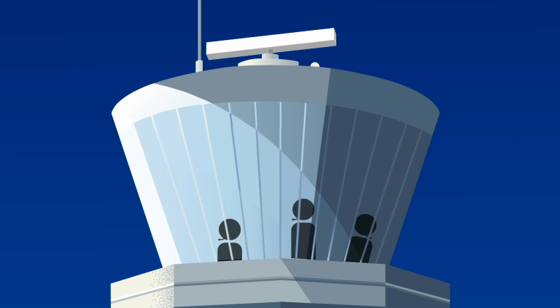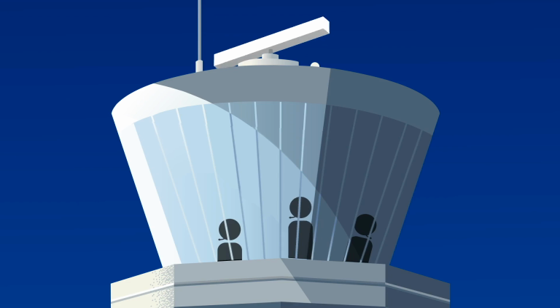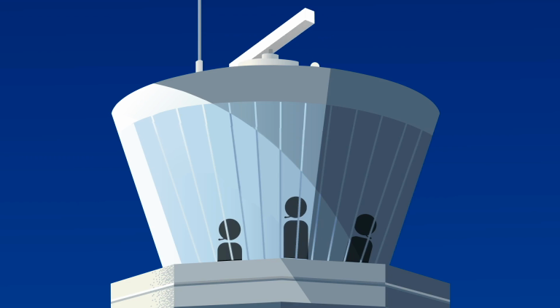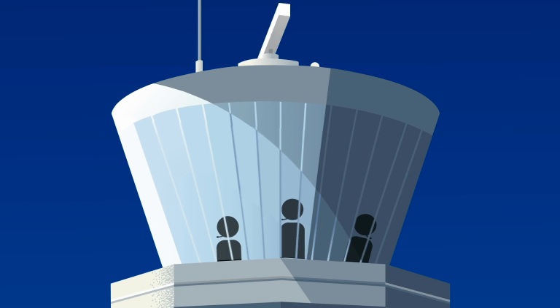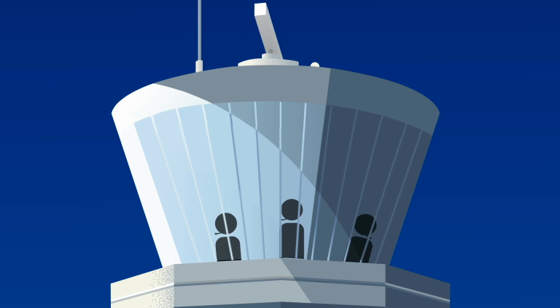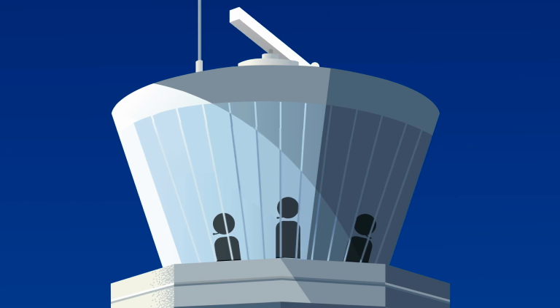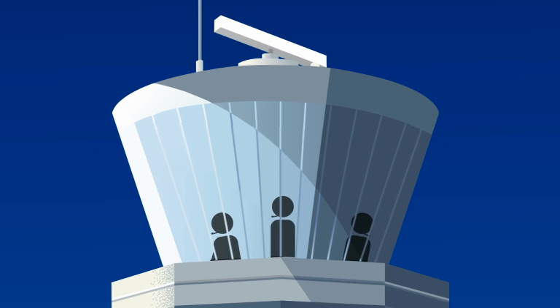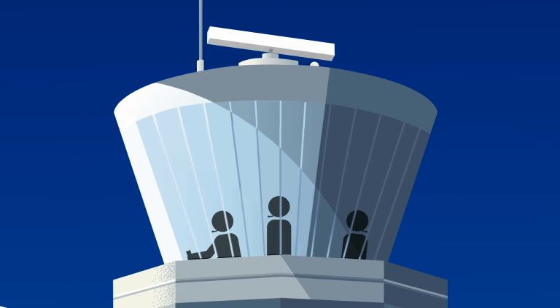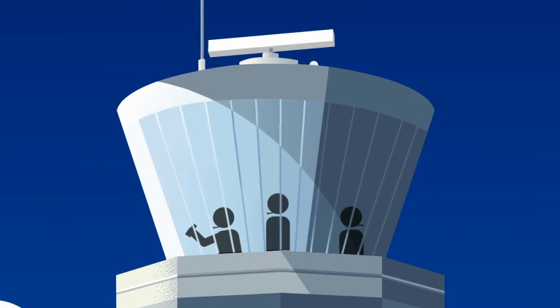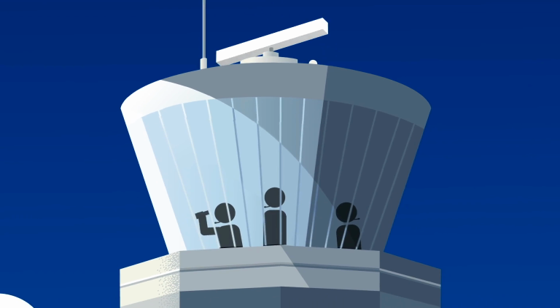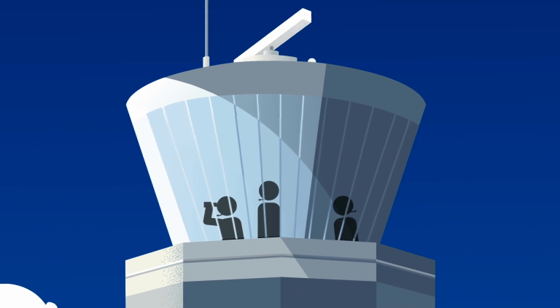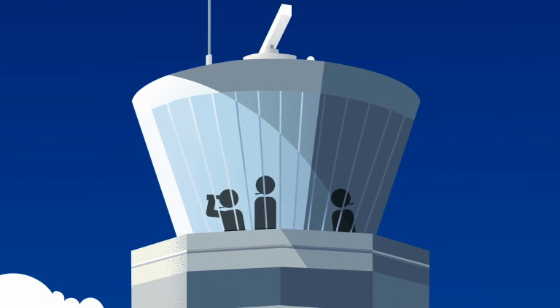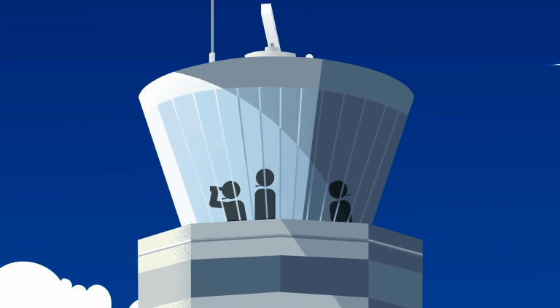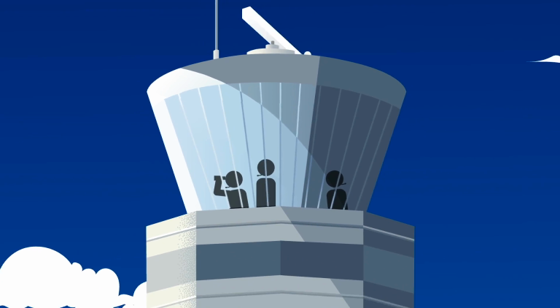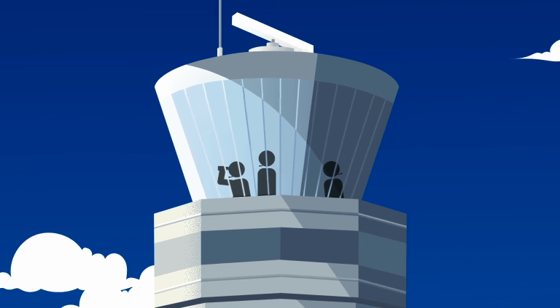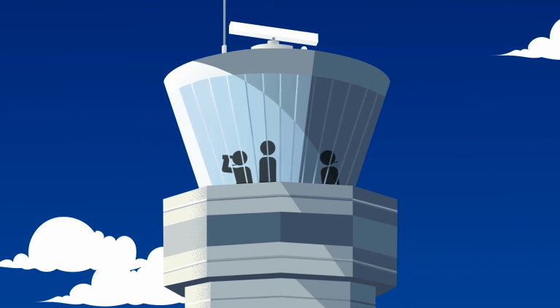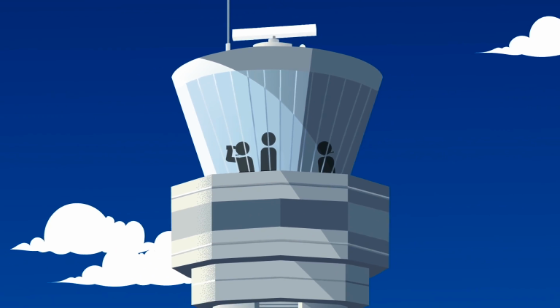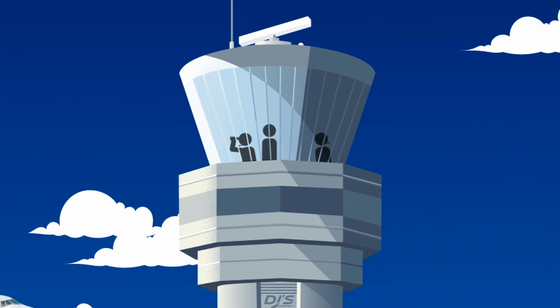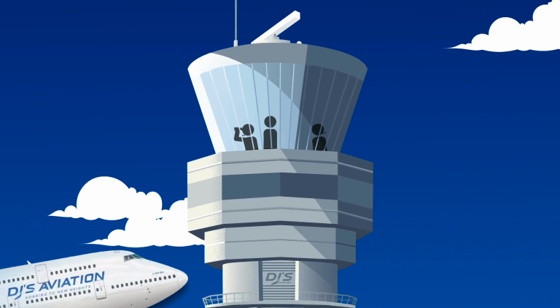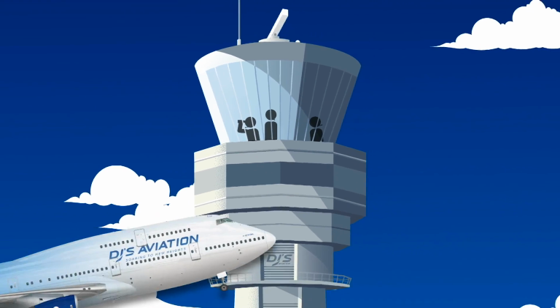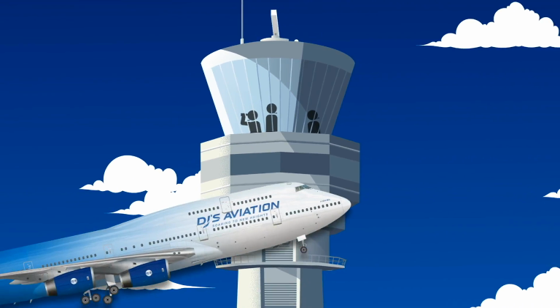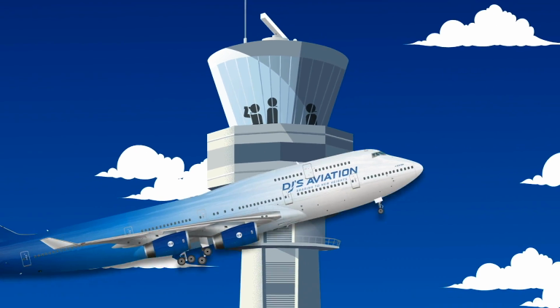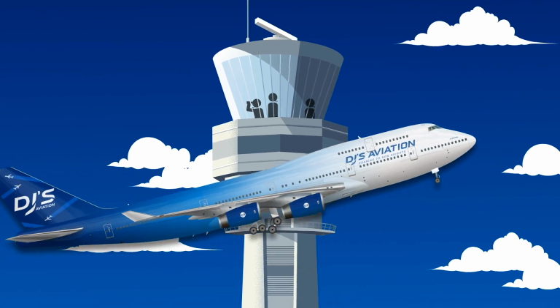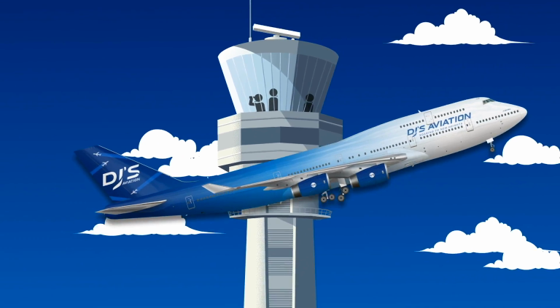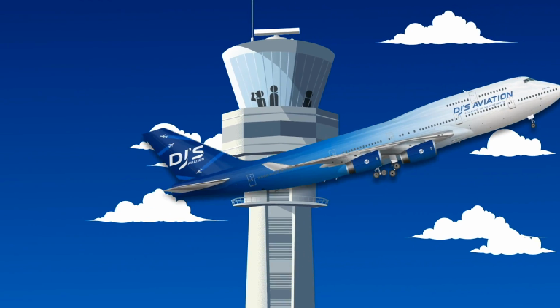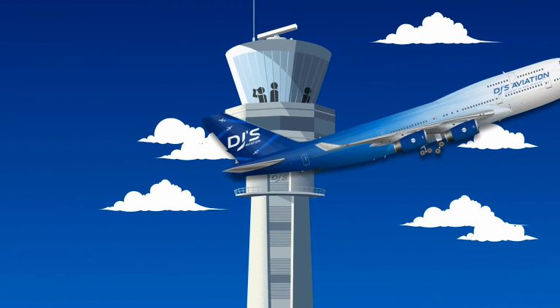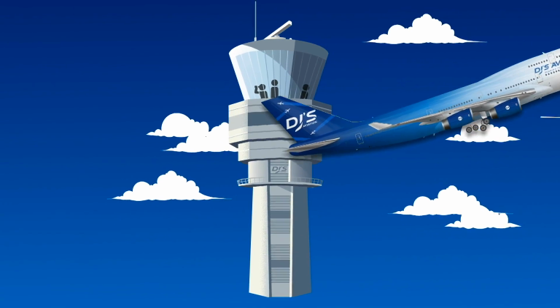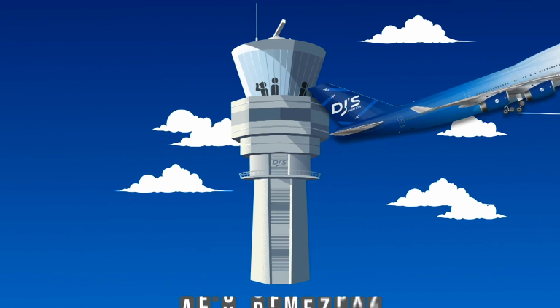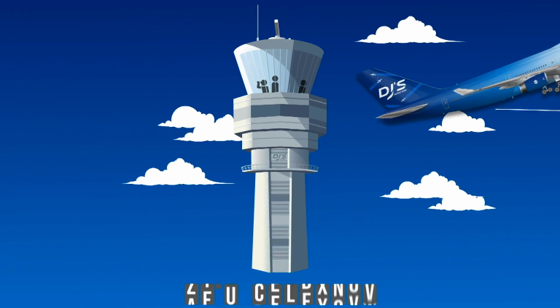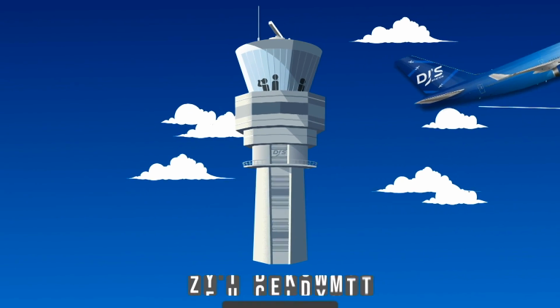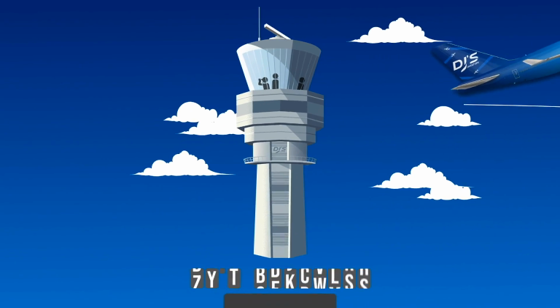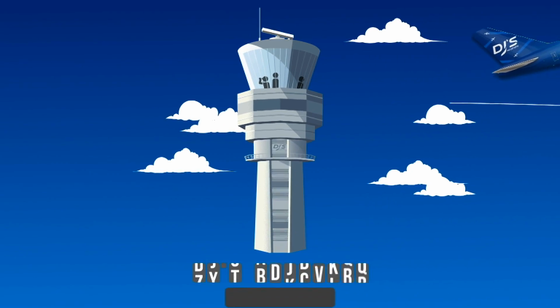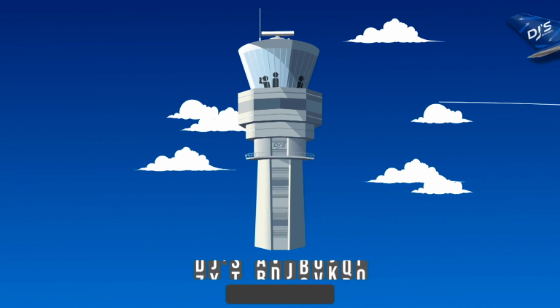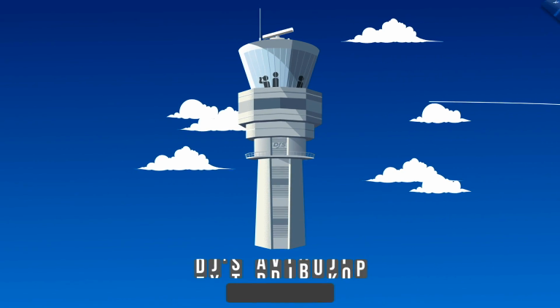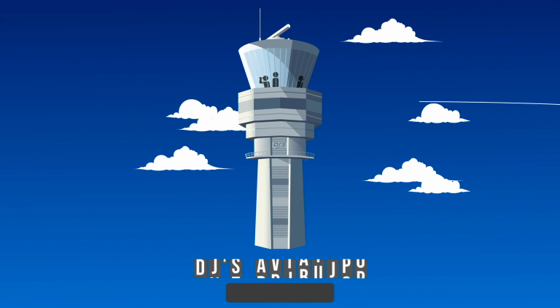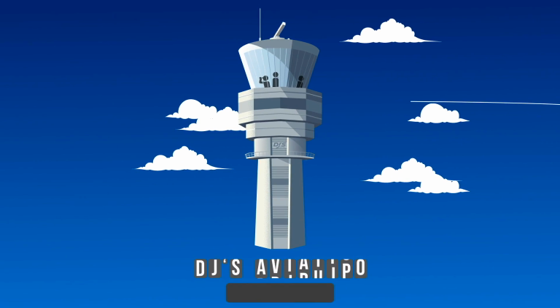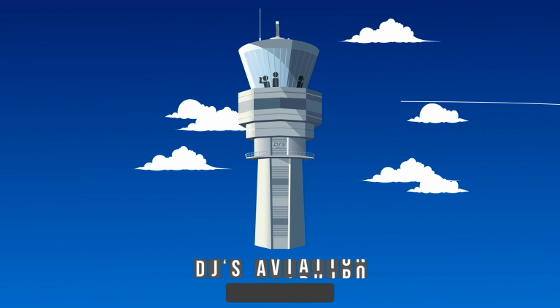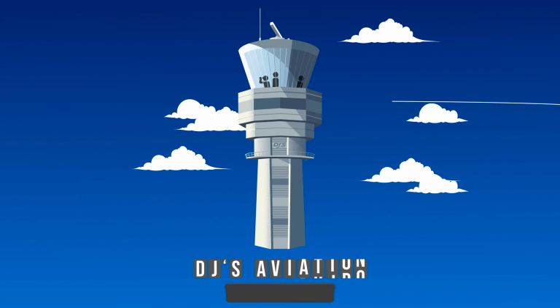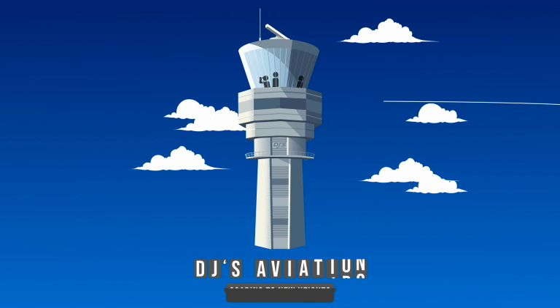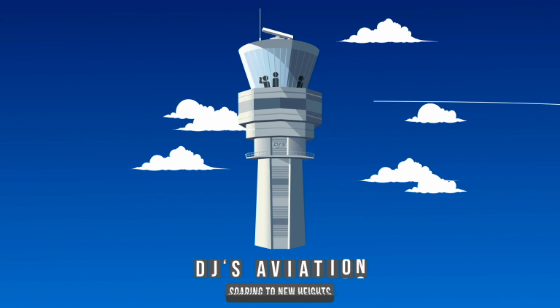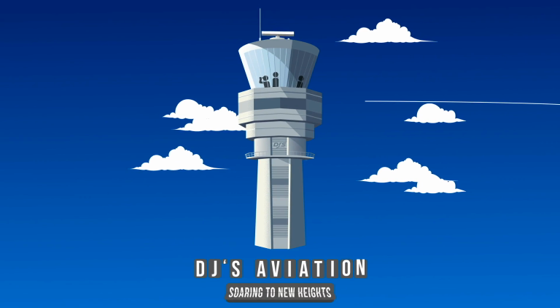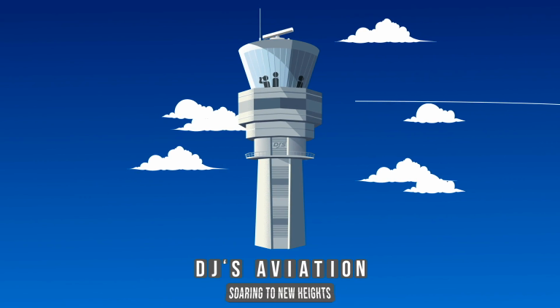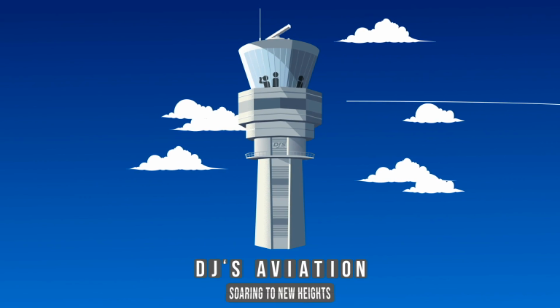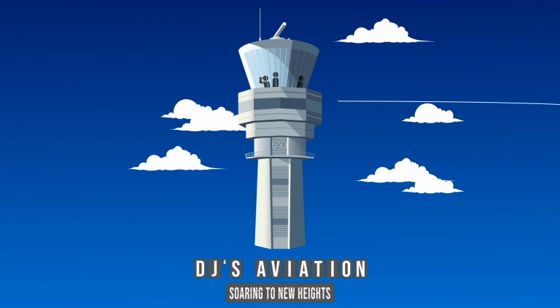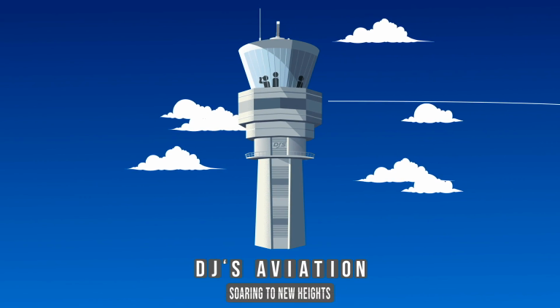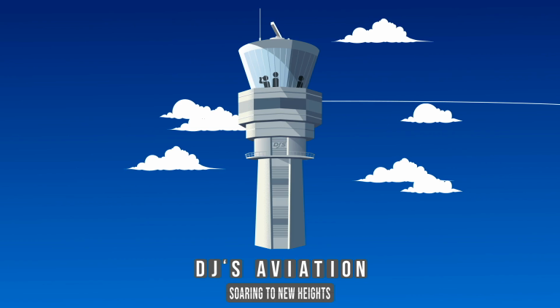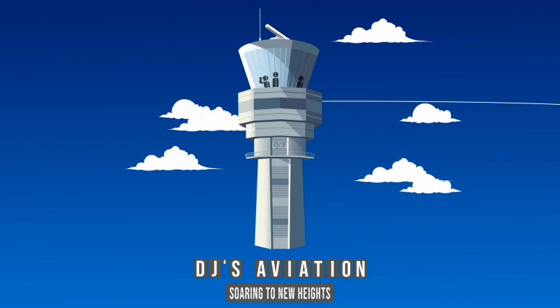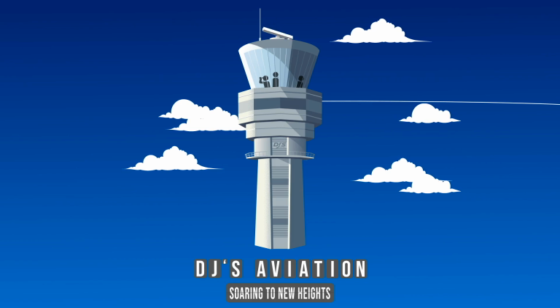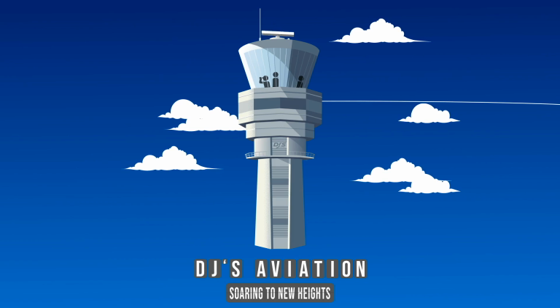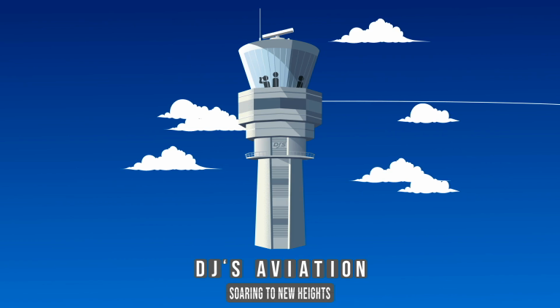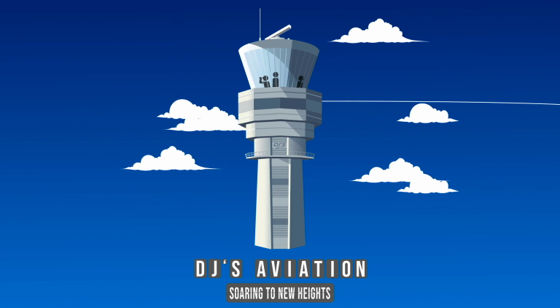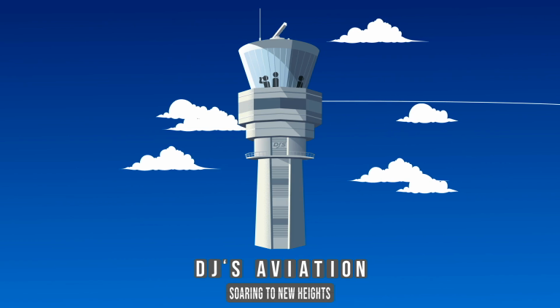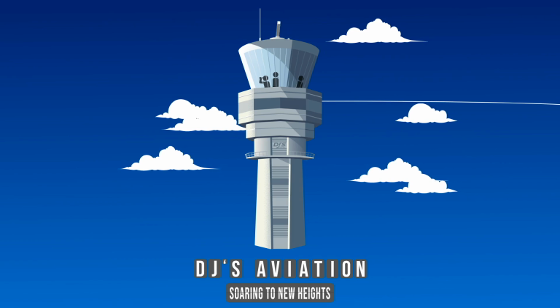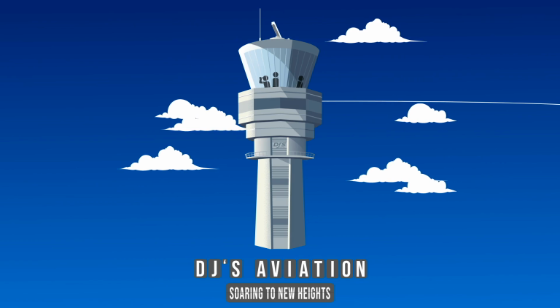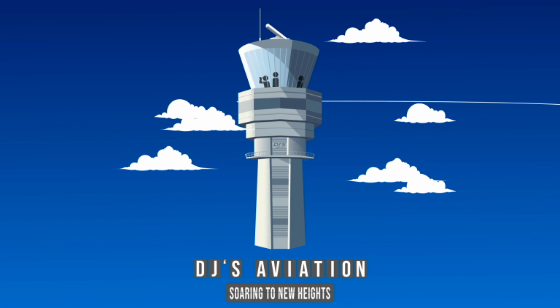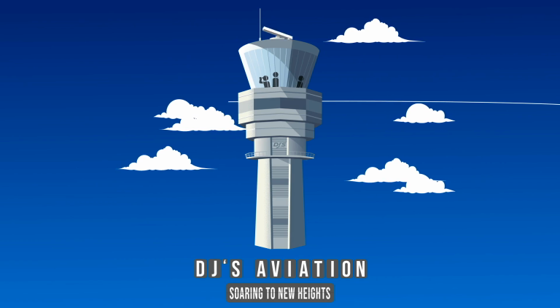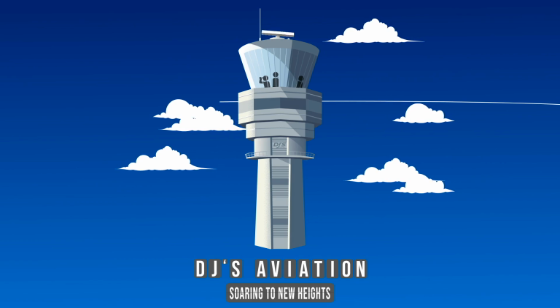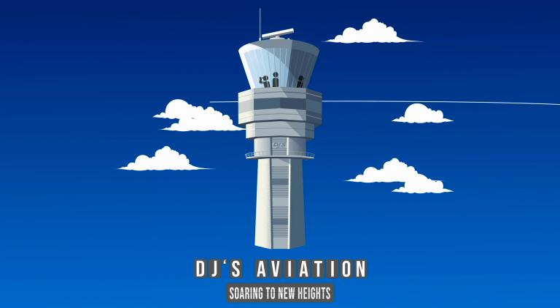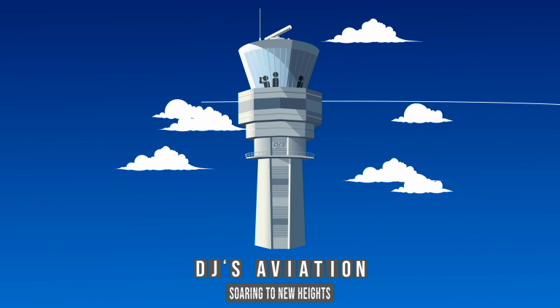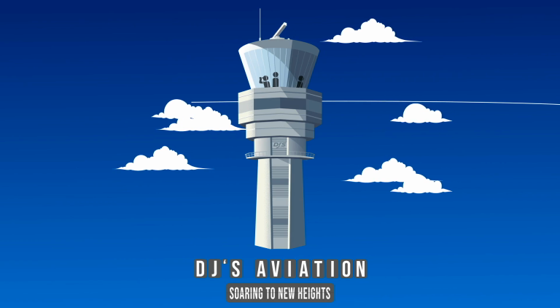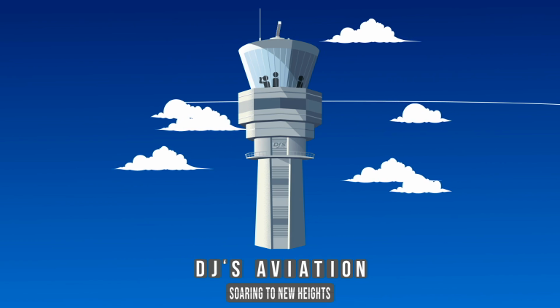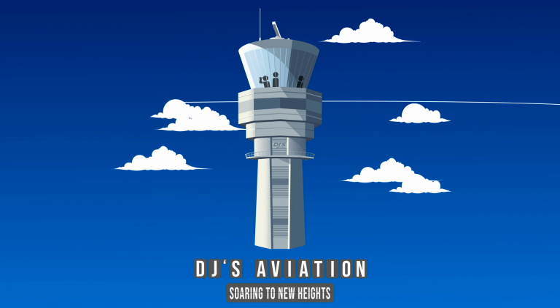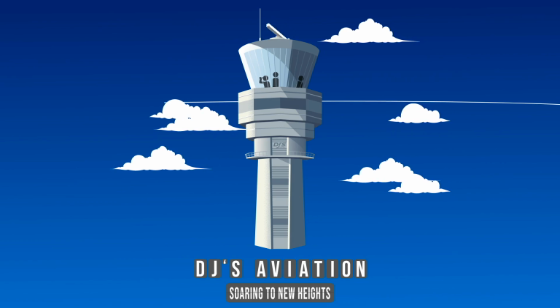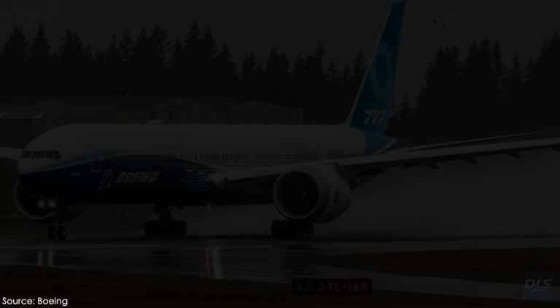B-8-5-1, turn right, heading 1-8-0. B-1-4-PAPA, turn right 2-4-5, report localizer established 2-7-7-7.